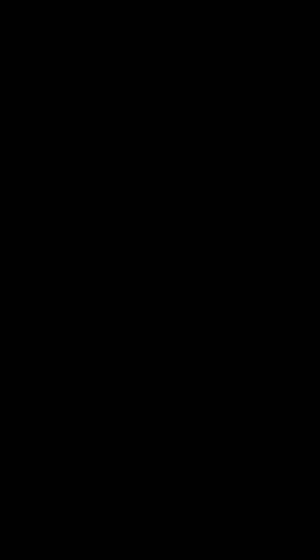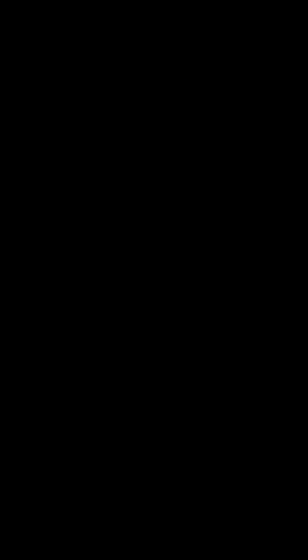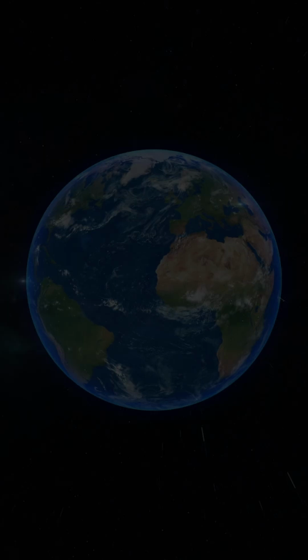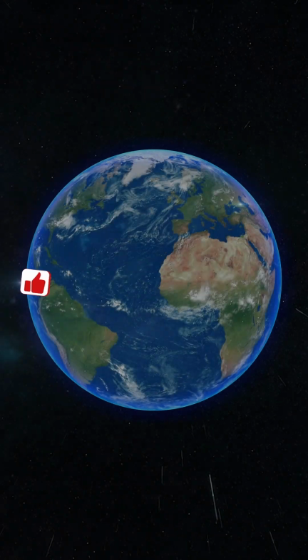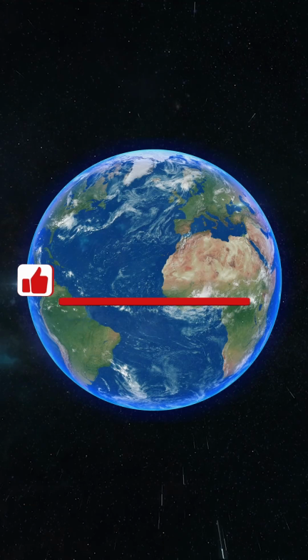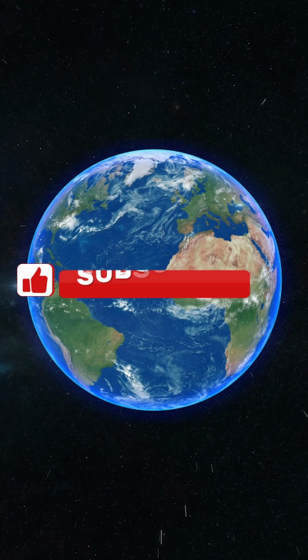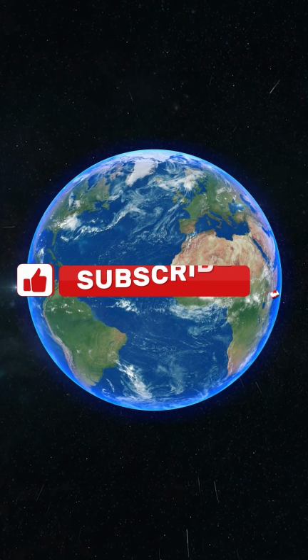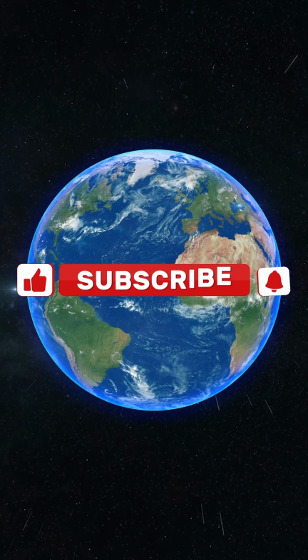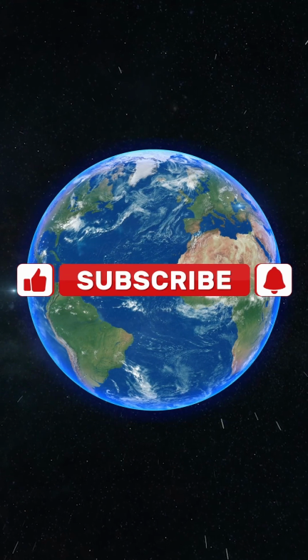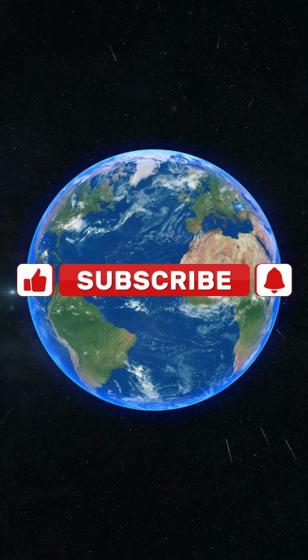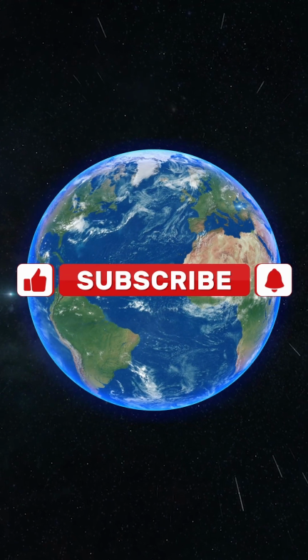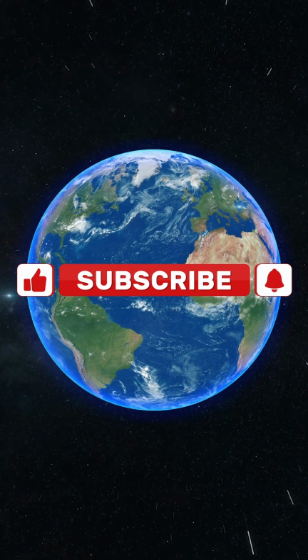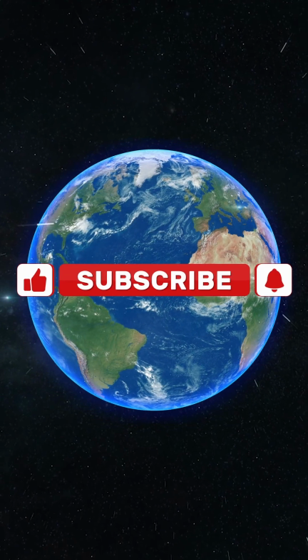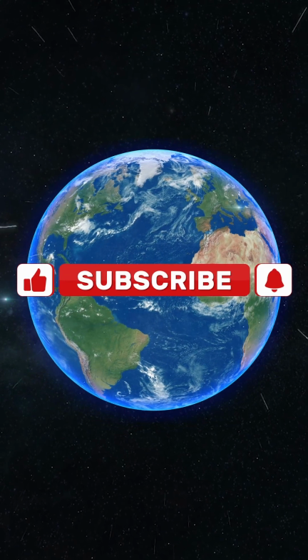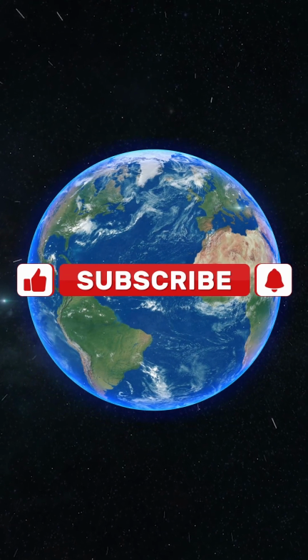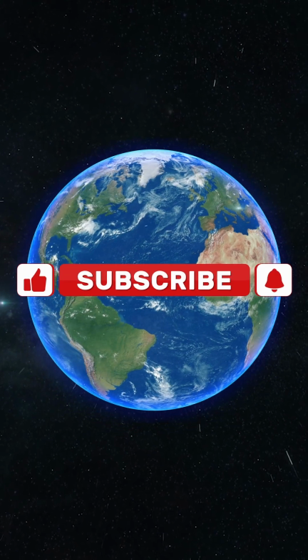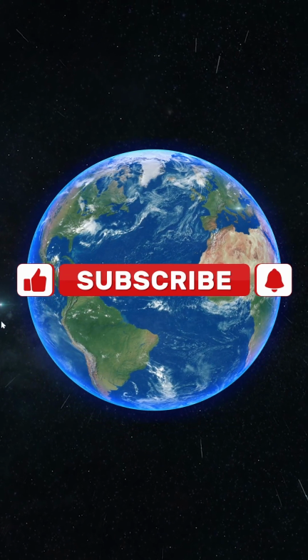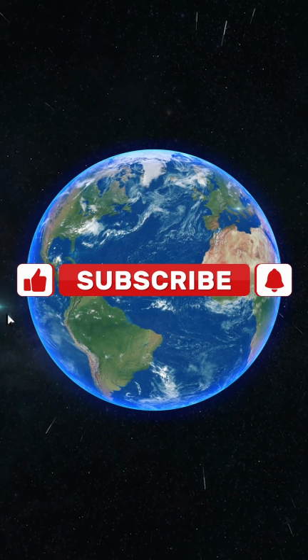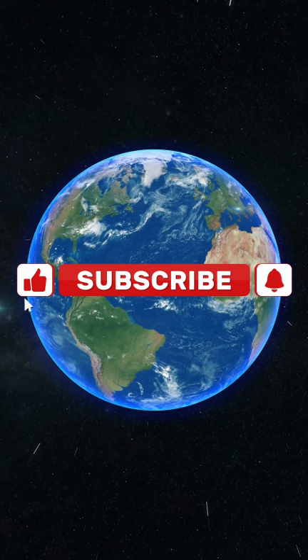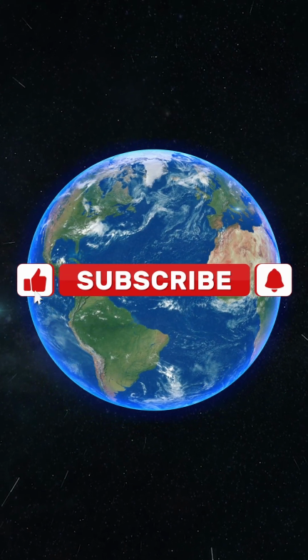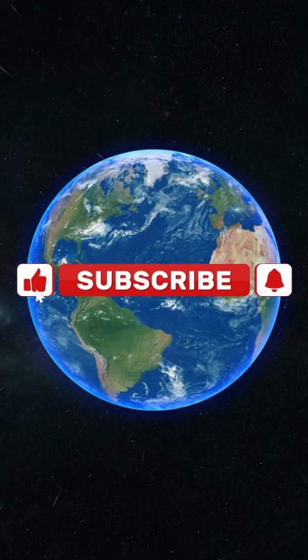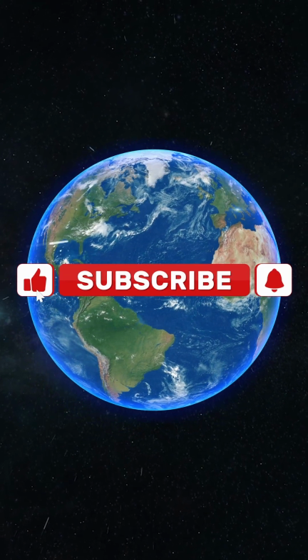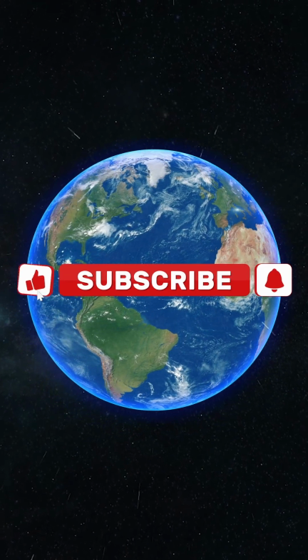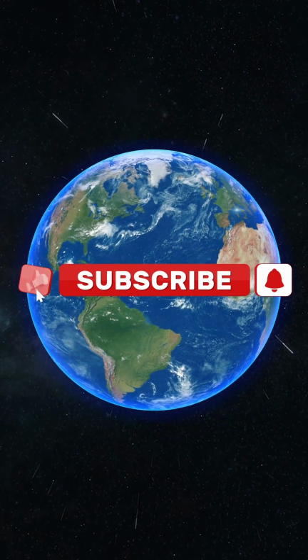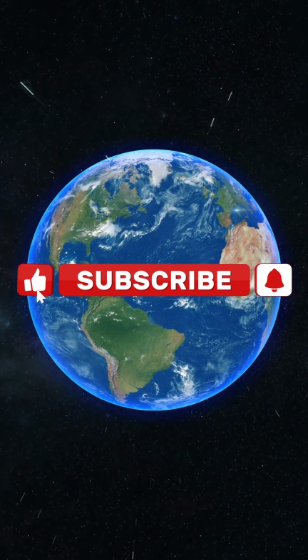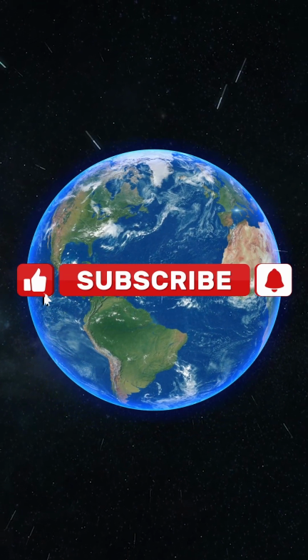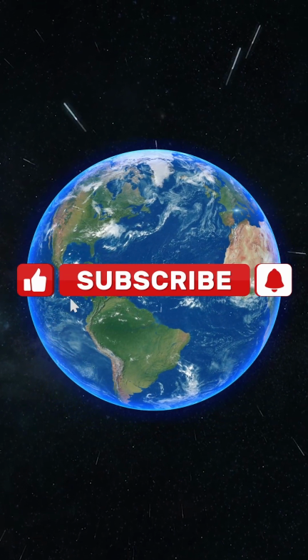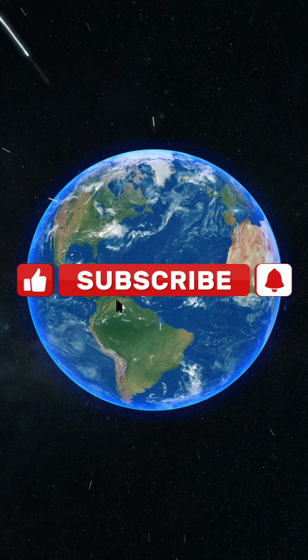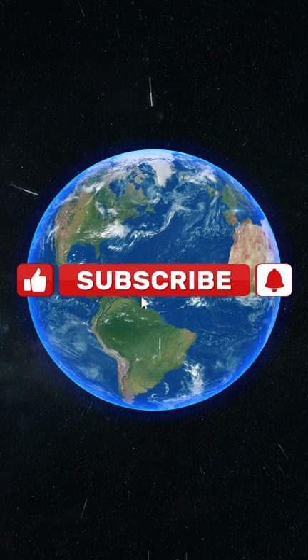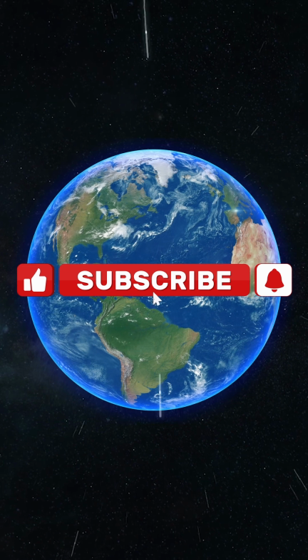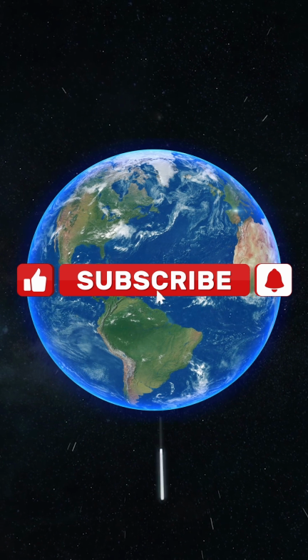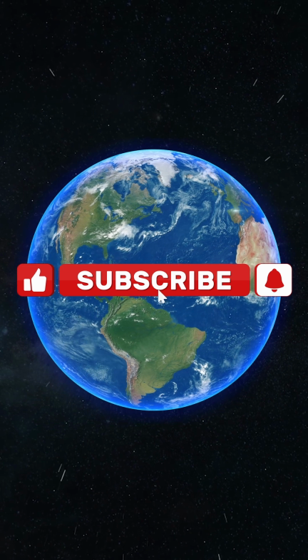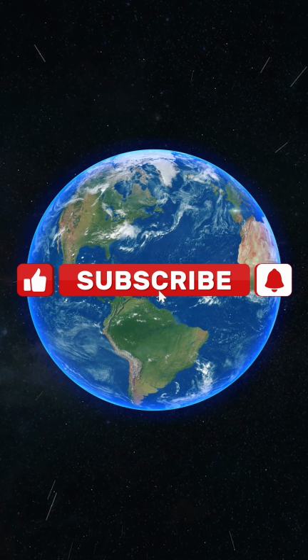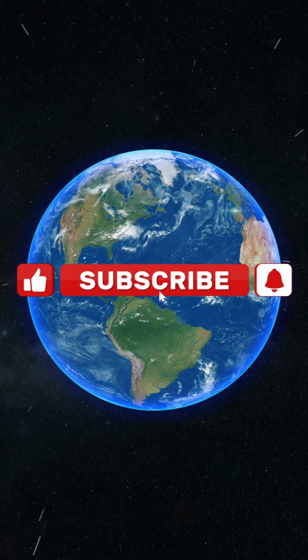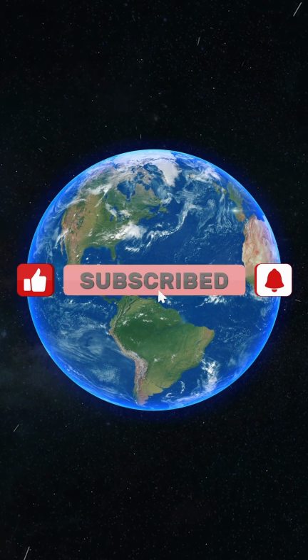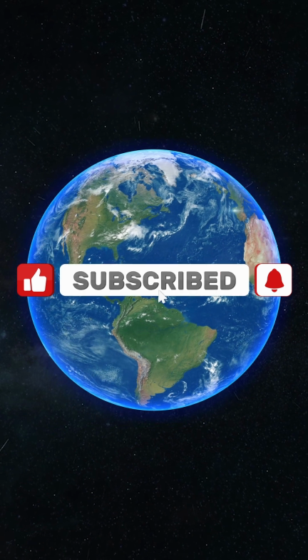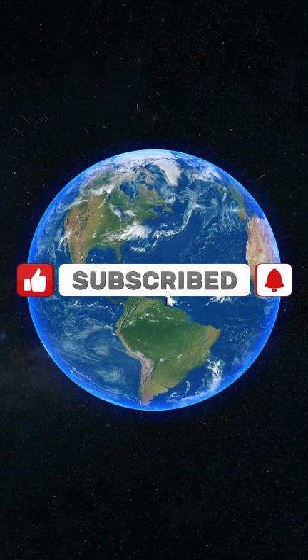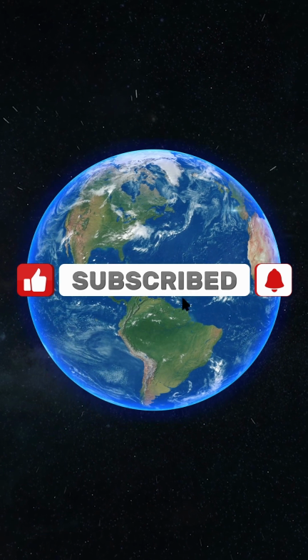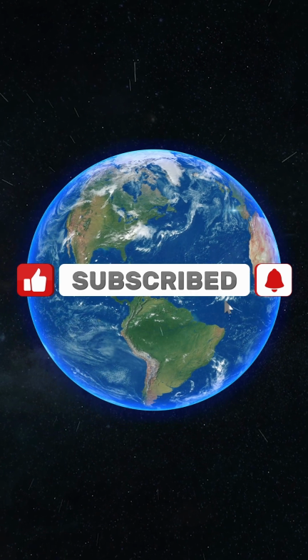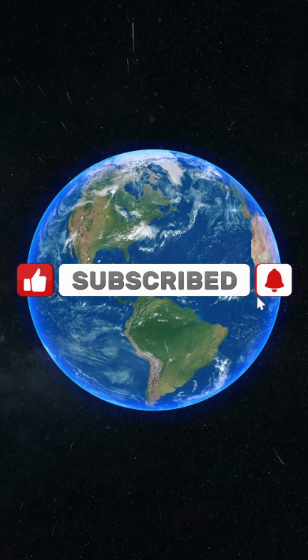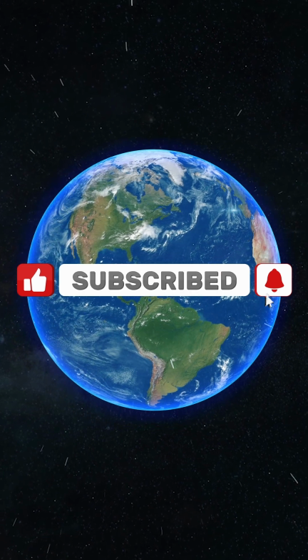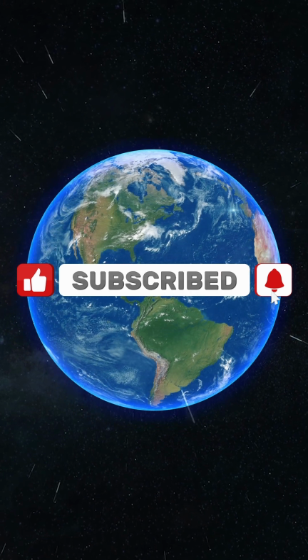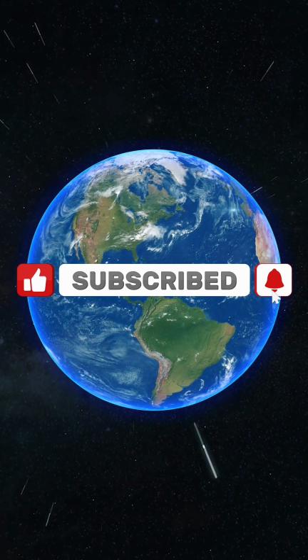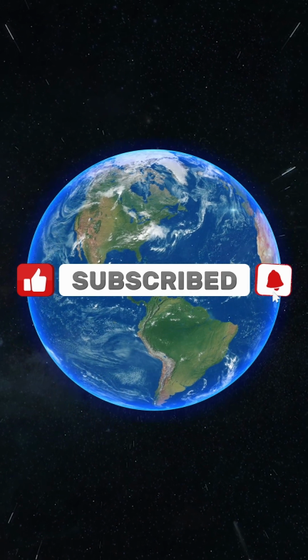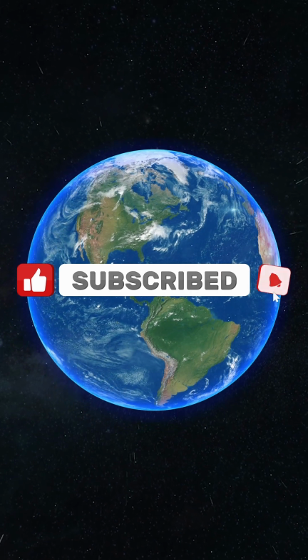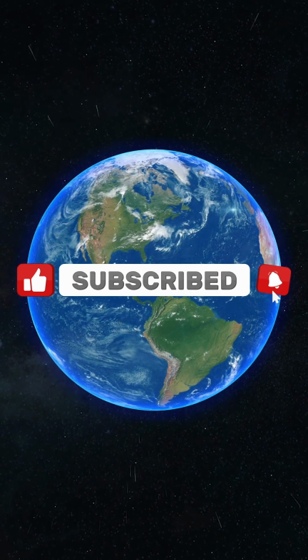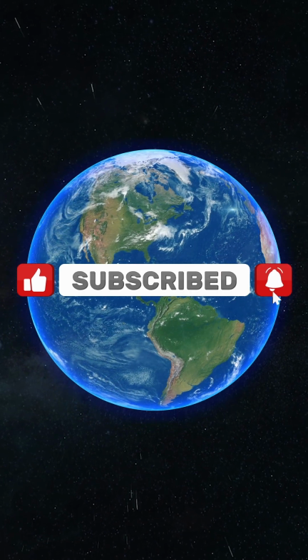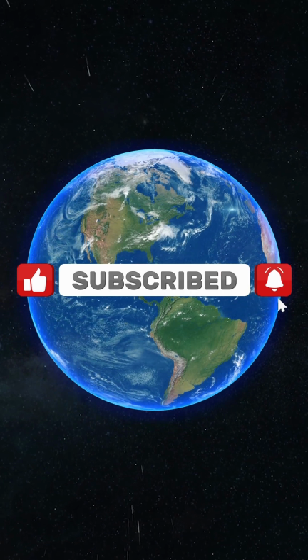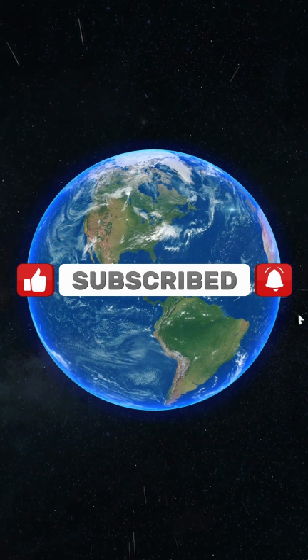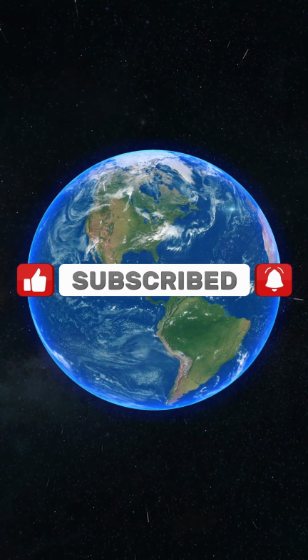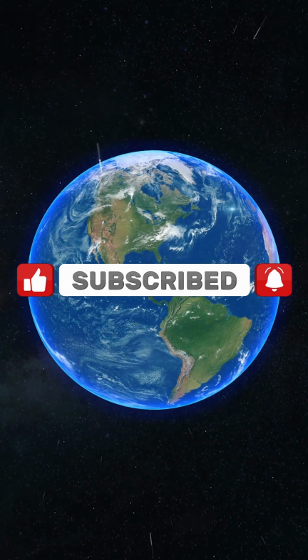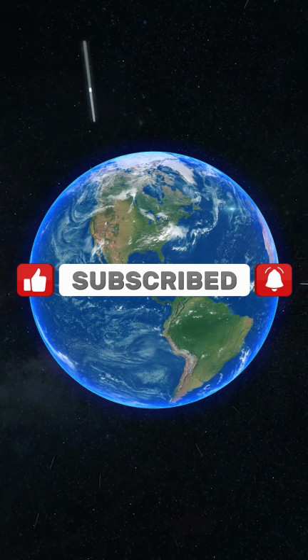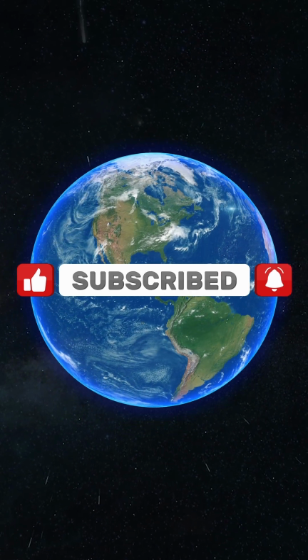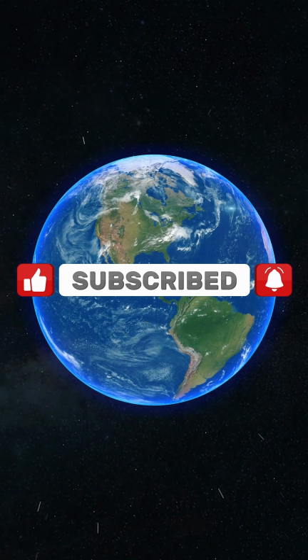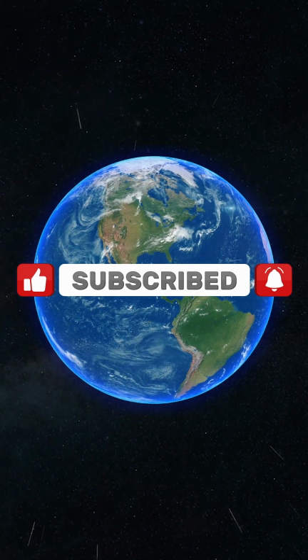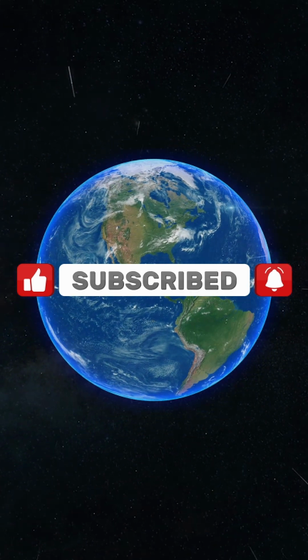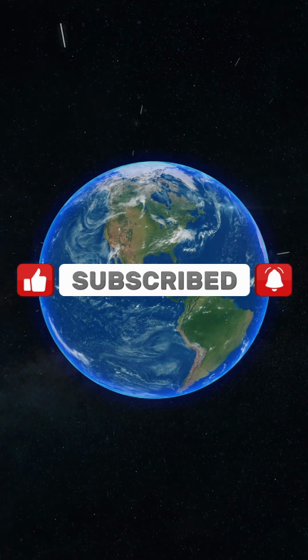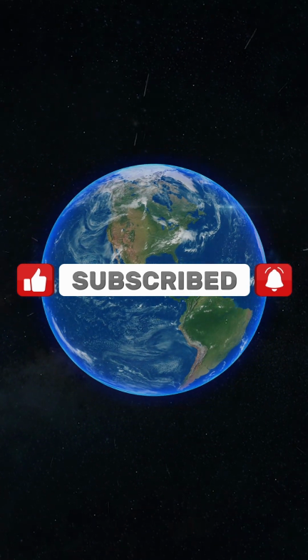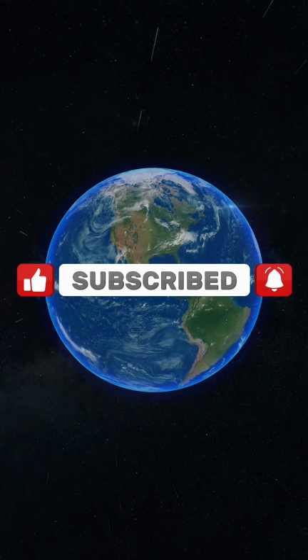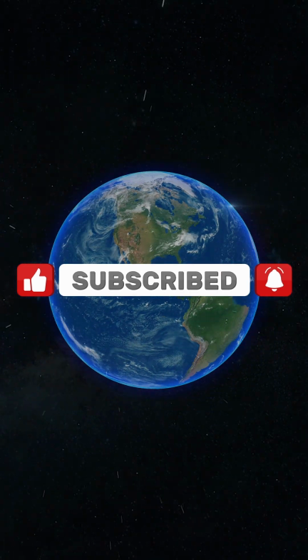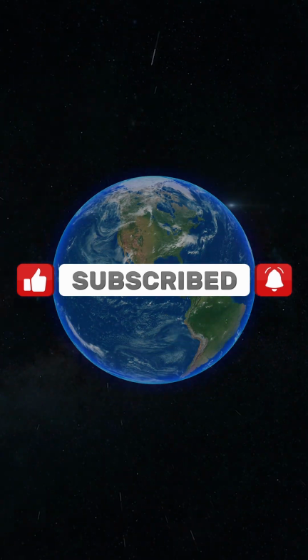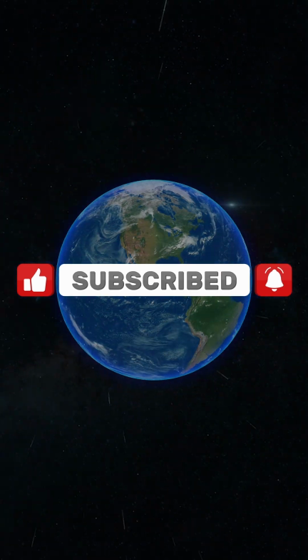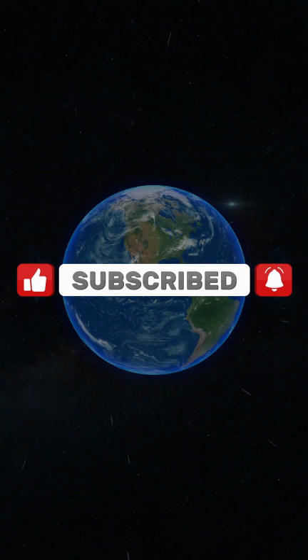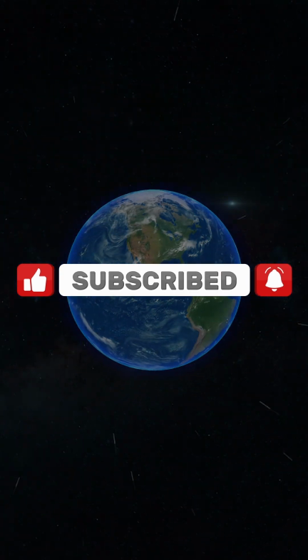Please hit like and subscribe. Thank you, and see you in the next video. Stay safe and be weather aware.